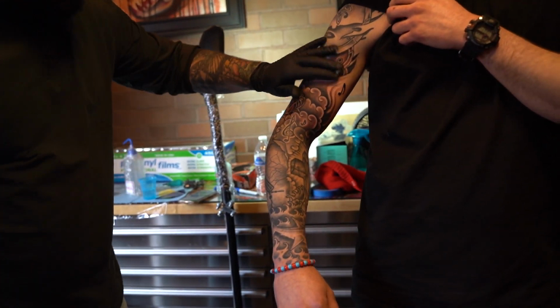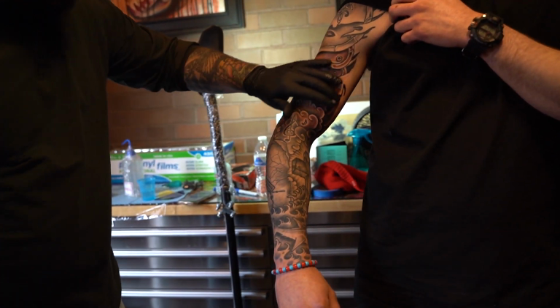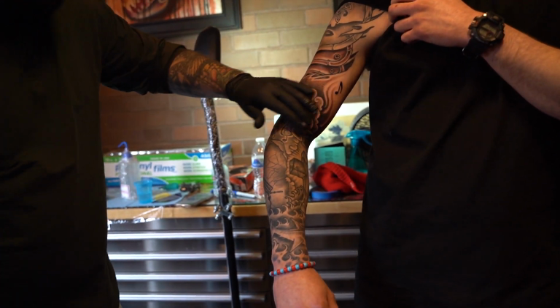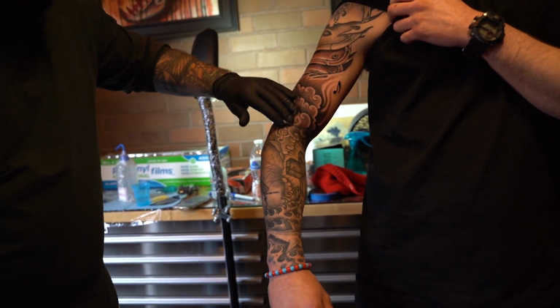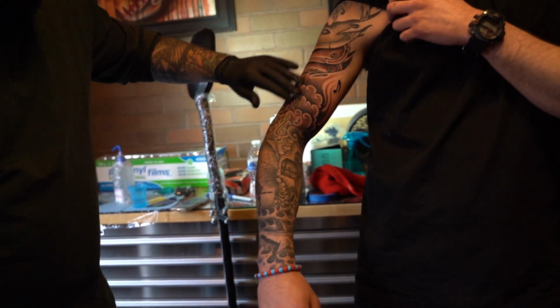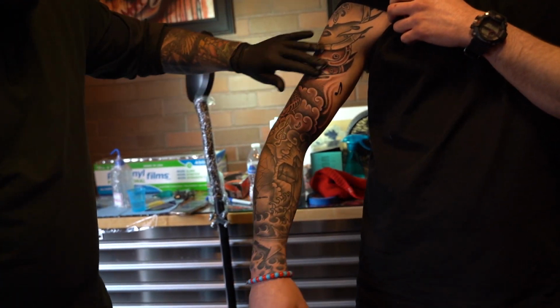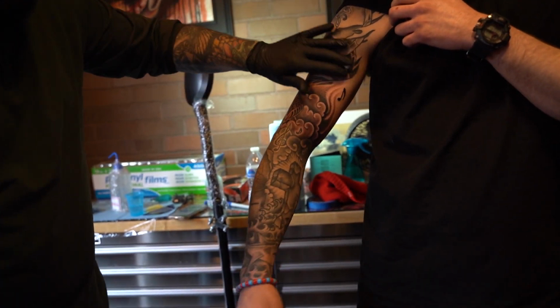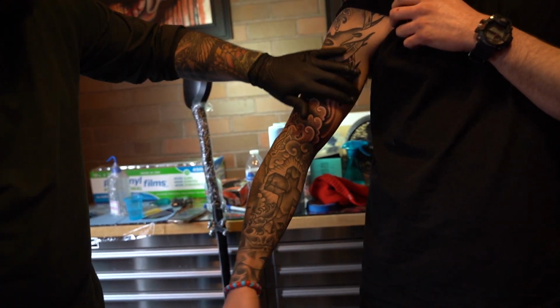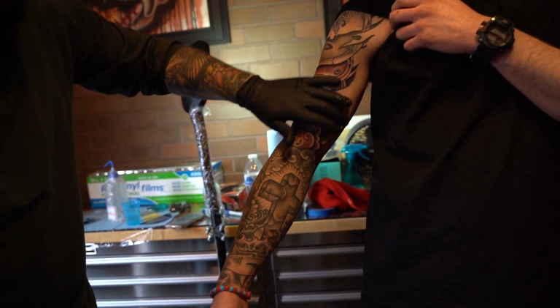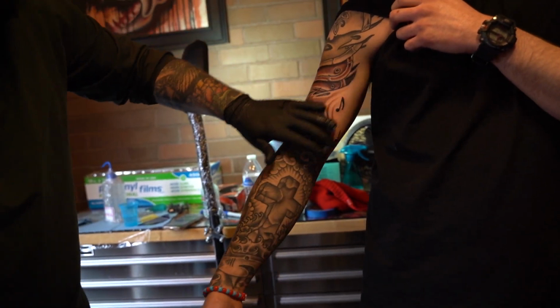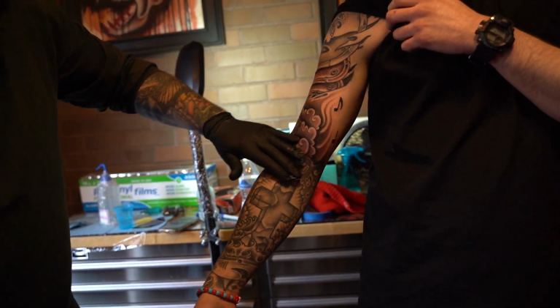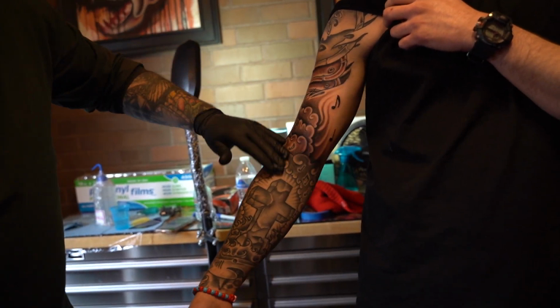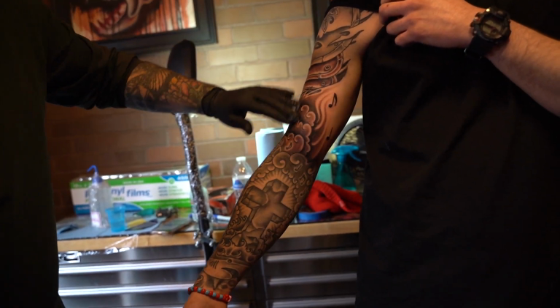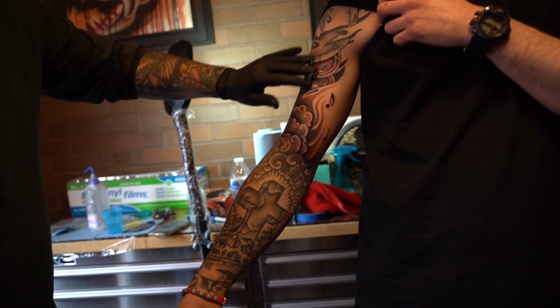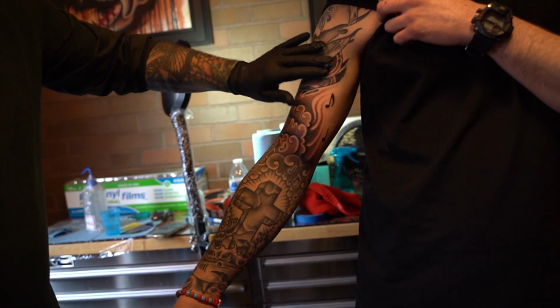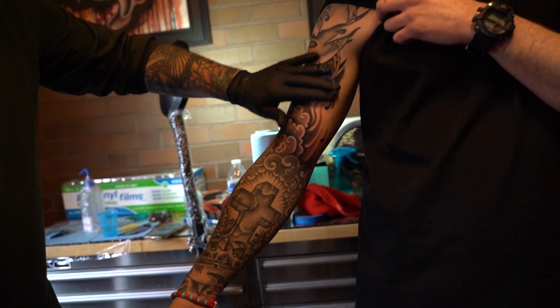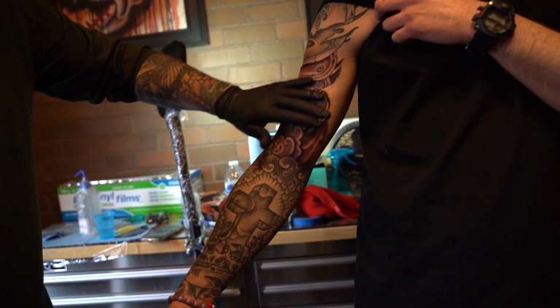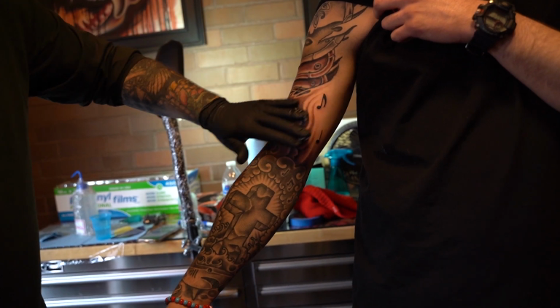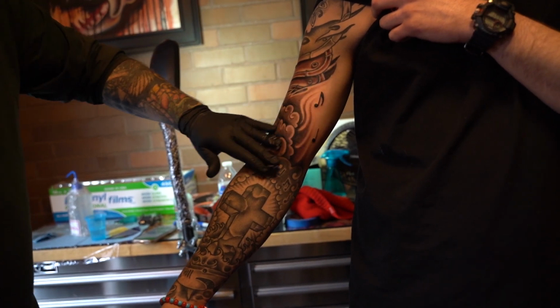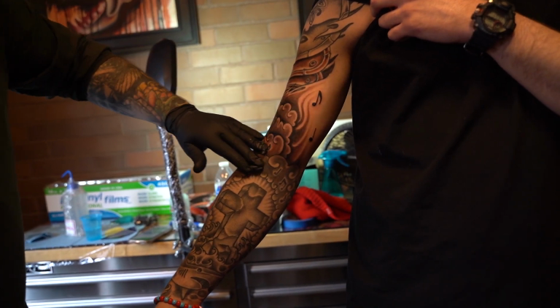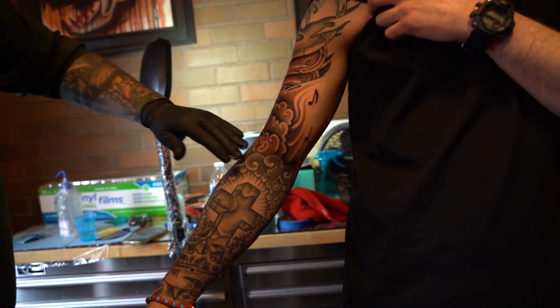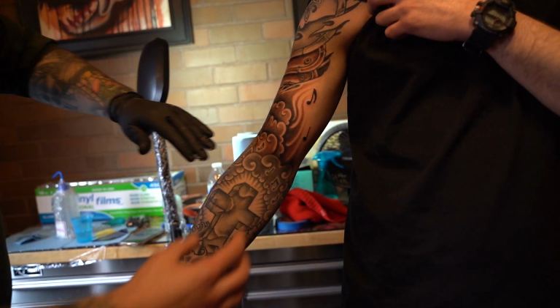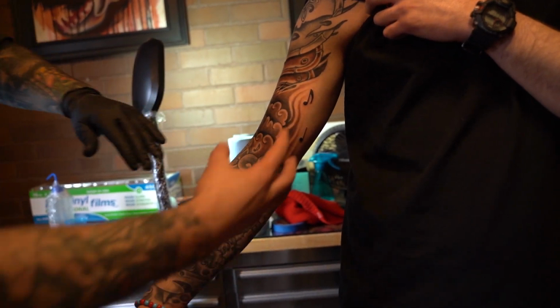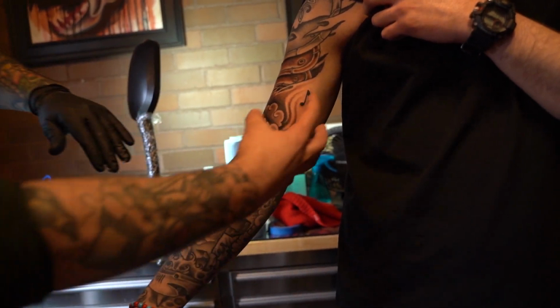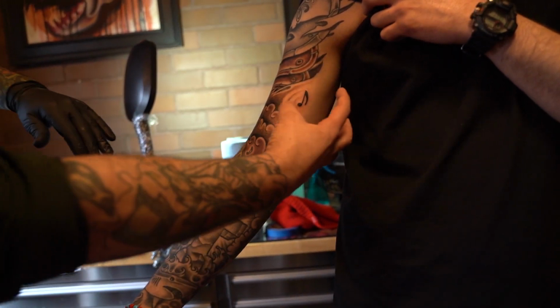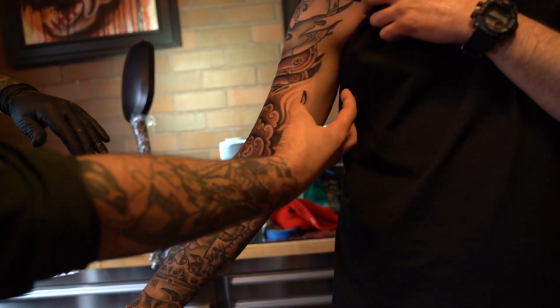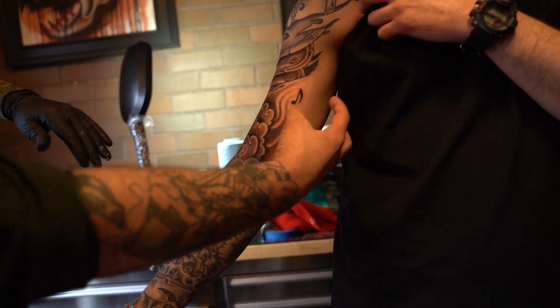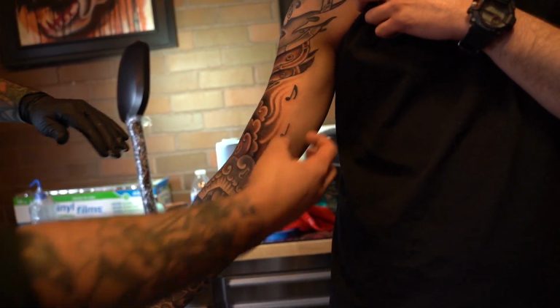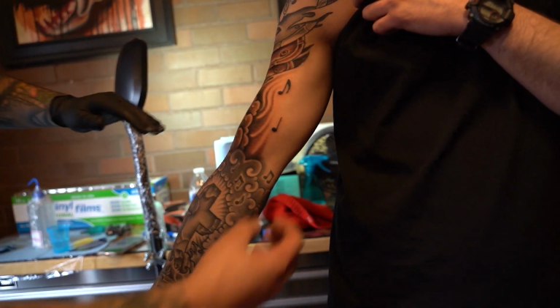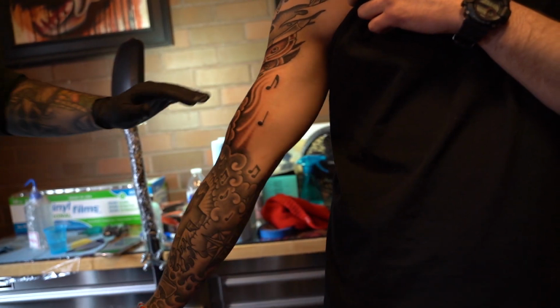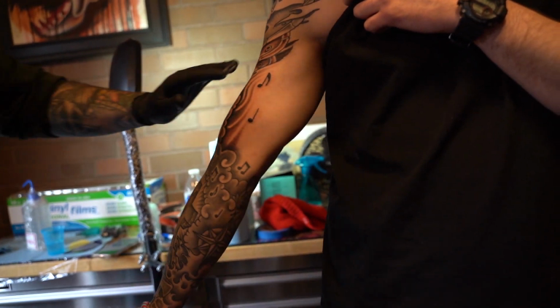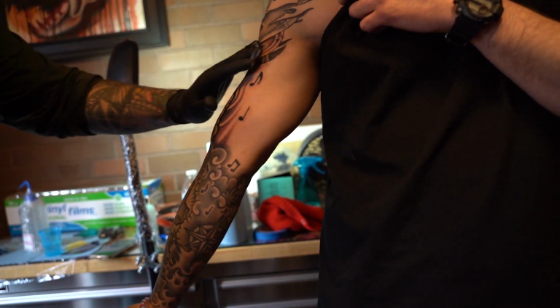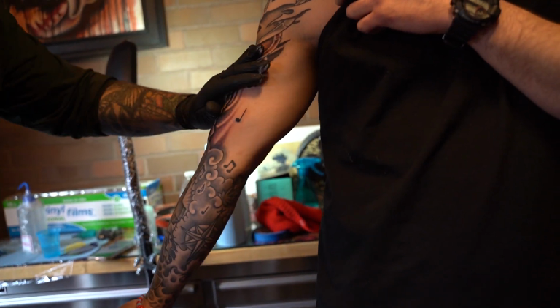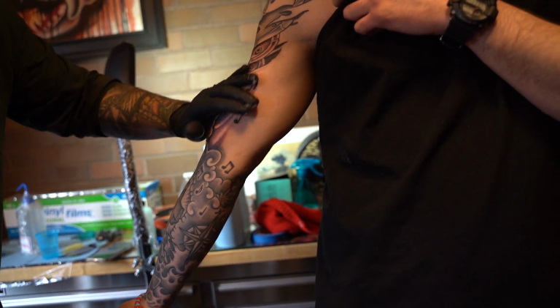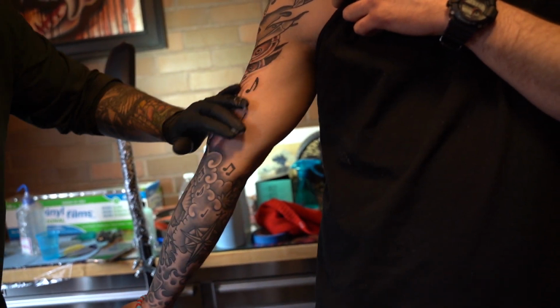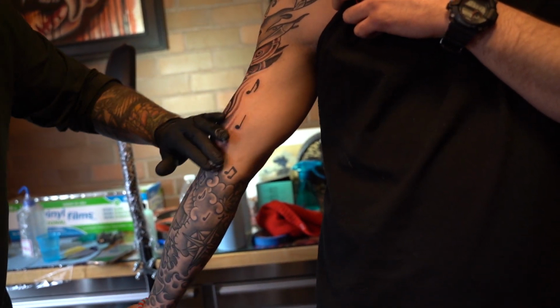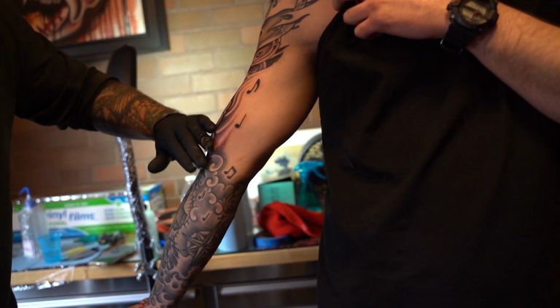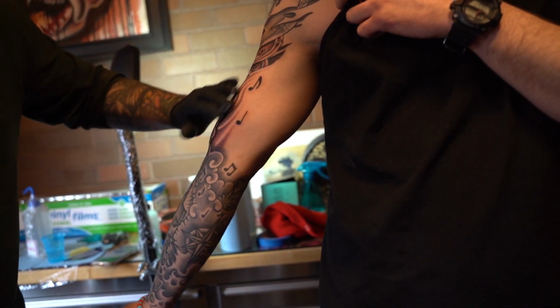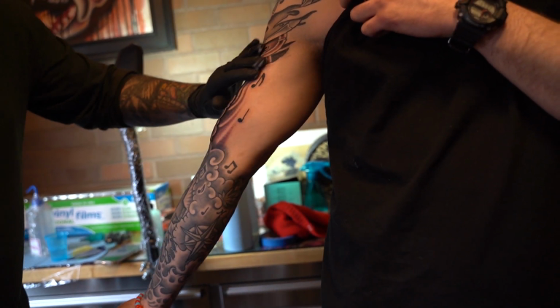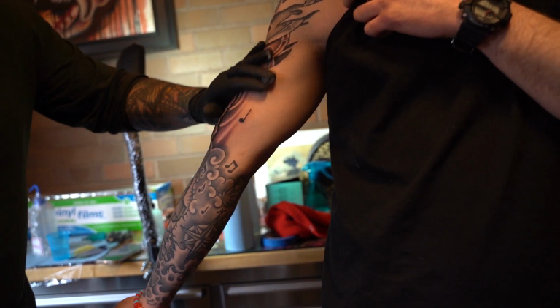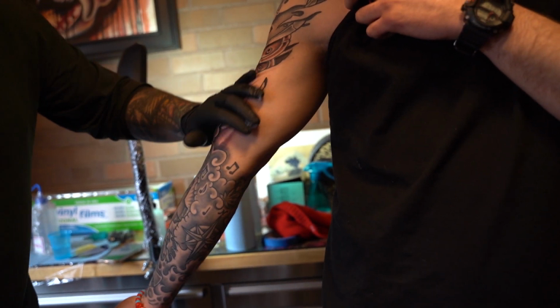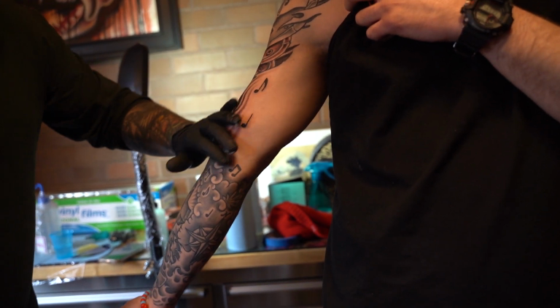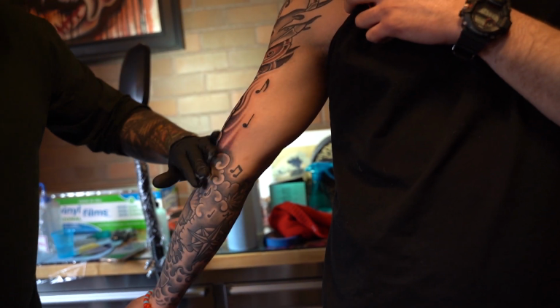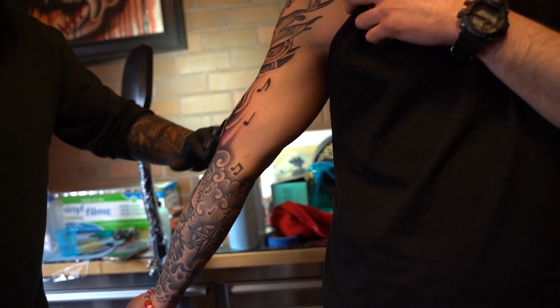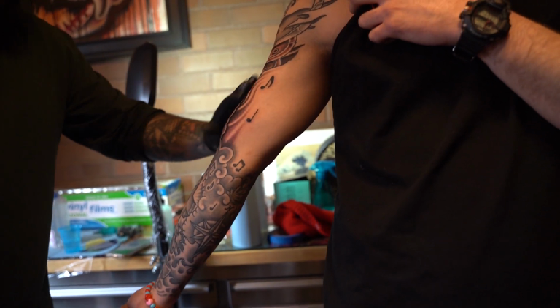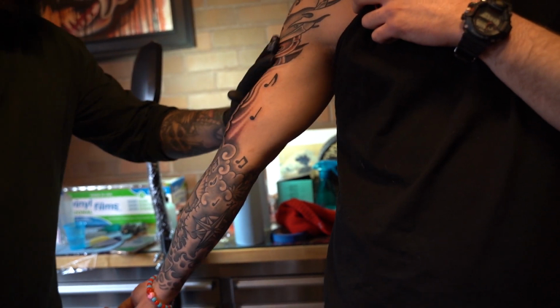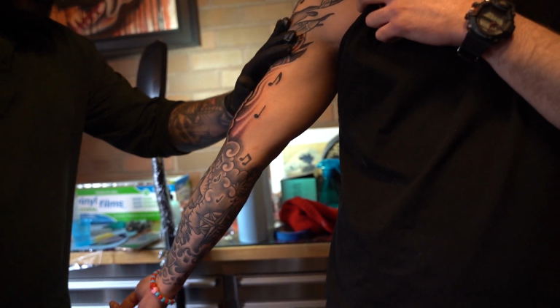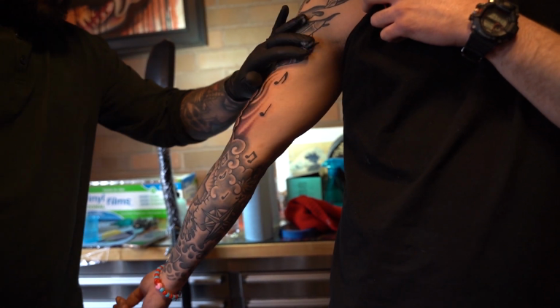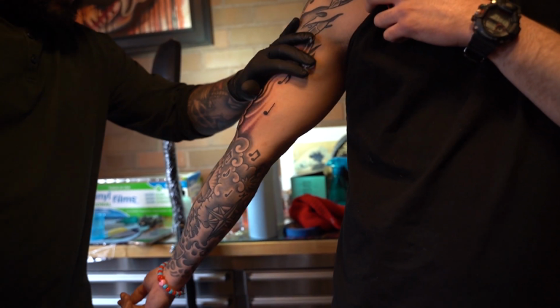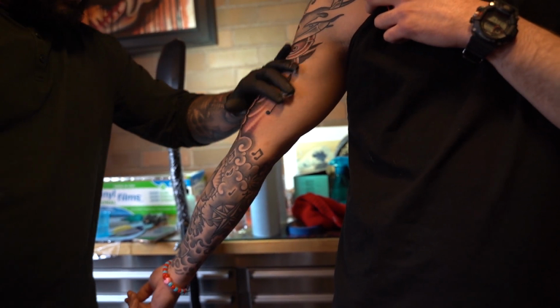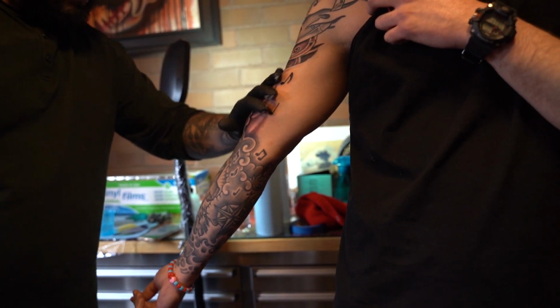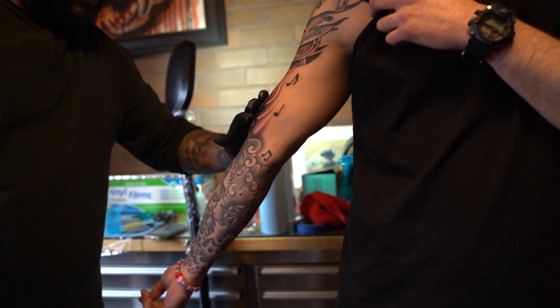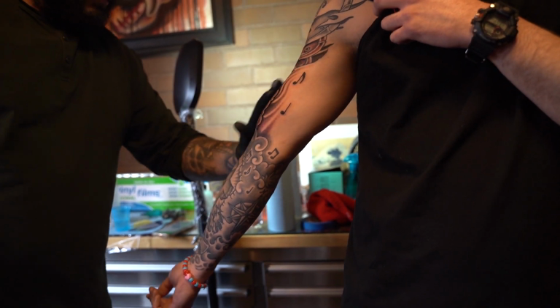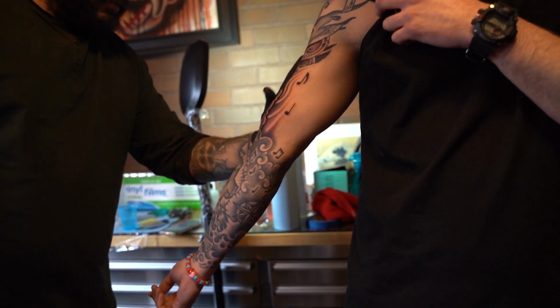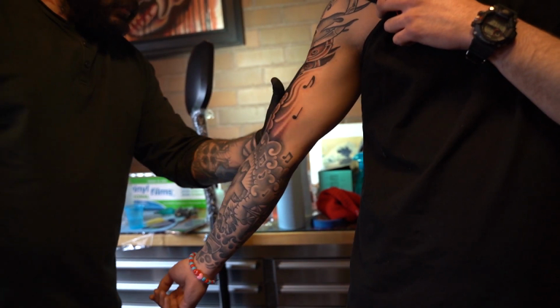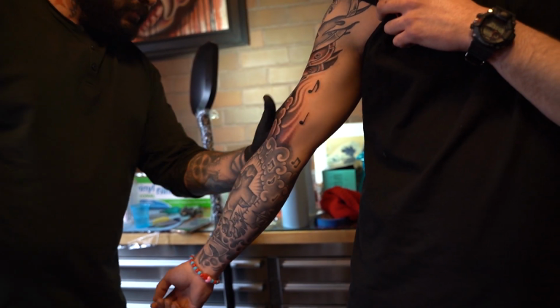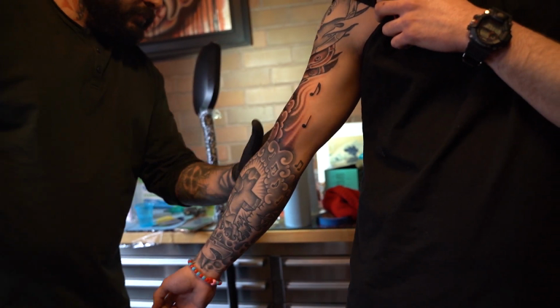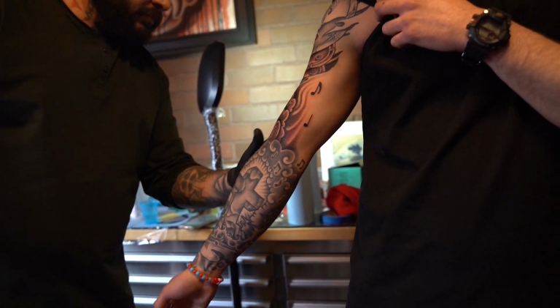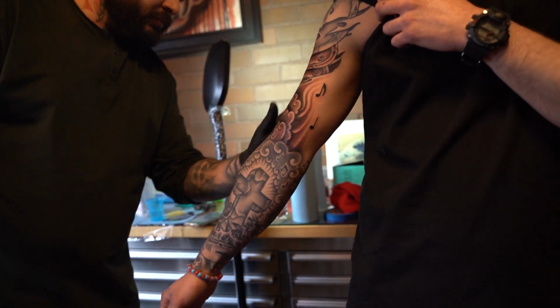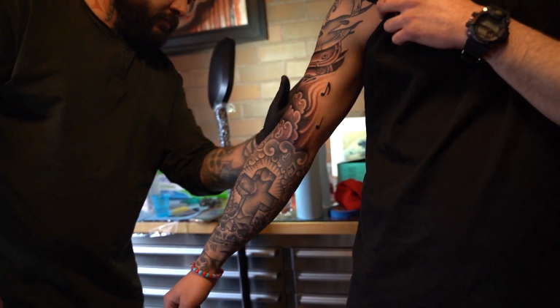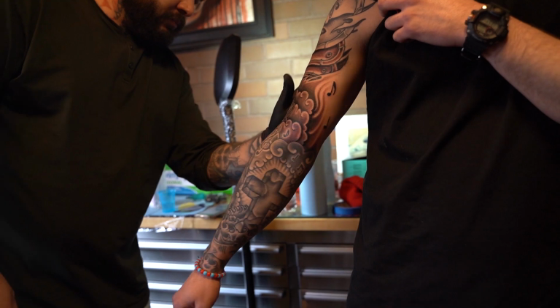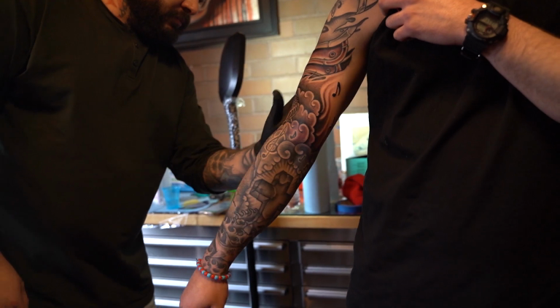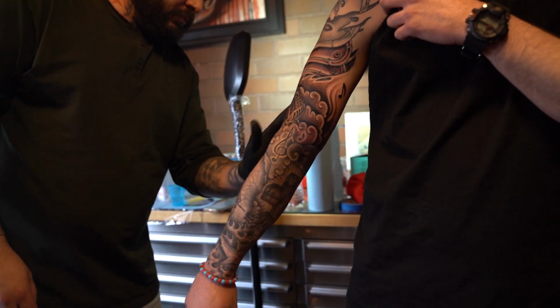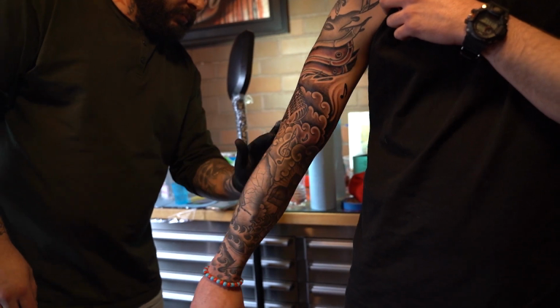Yeah man, got a sleeve now. I gotta figure something out to throw in the middle though - inside, yeah. We definitely gotta fill that in too.